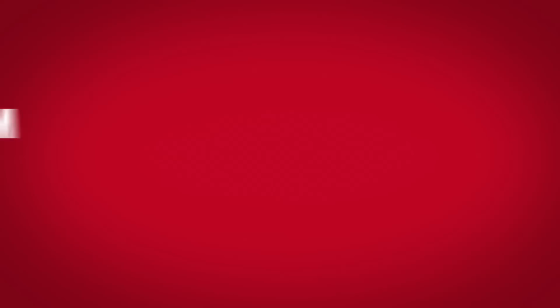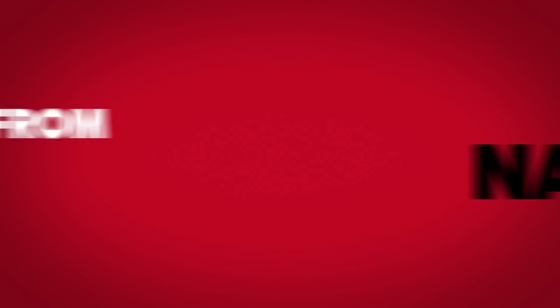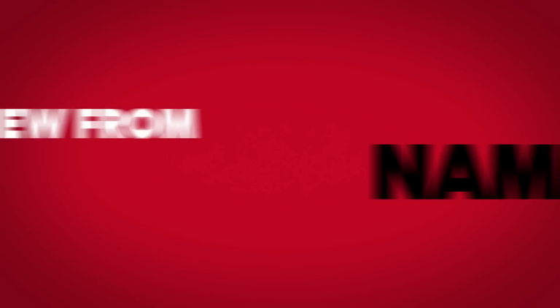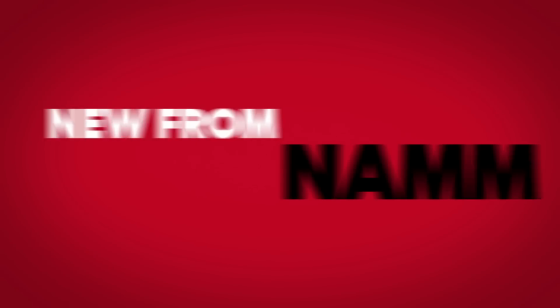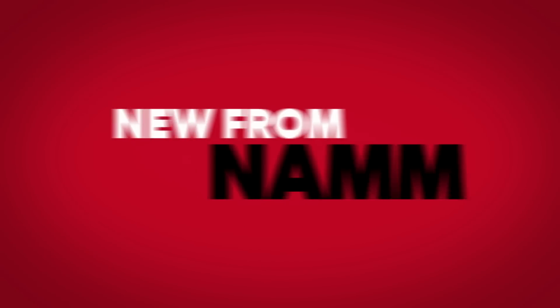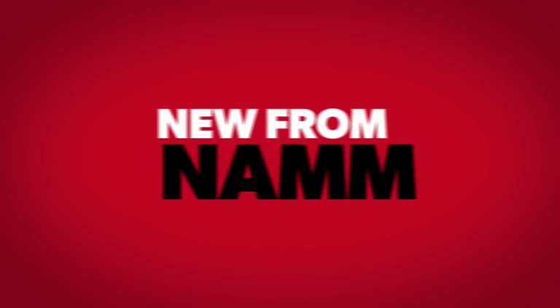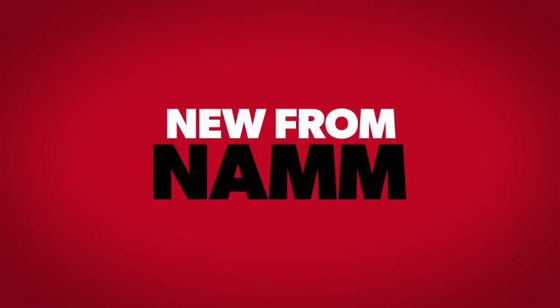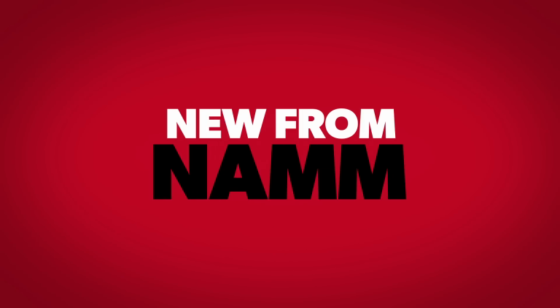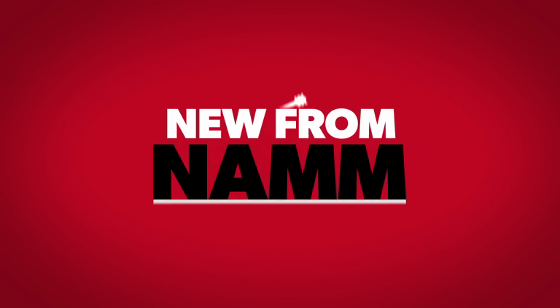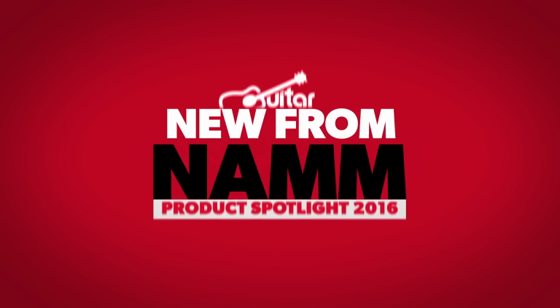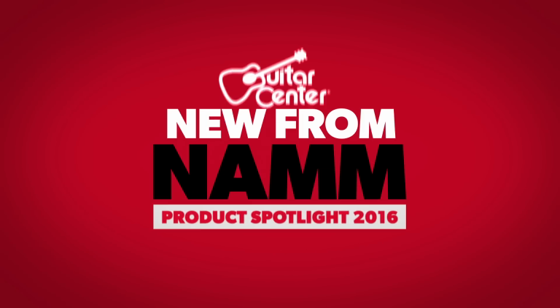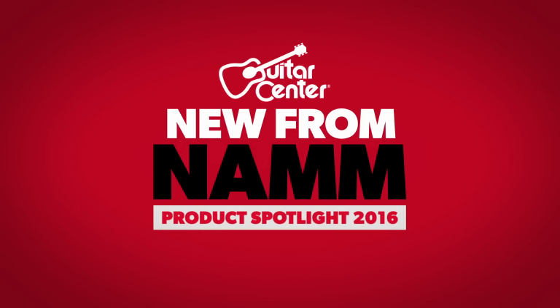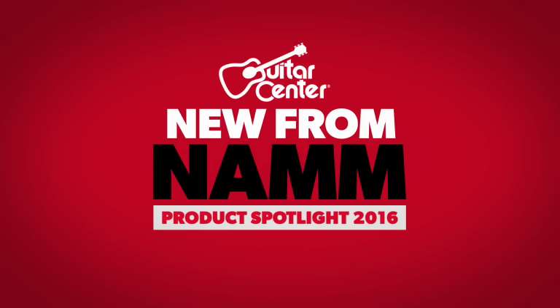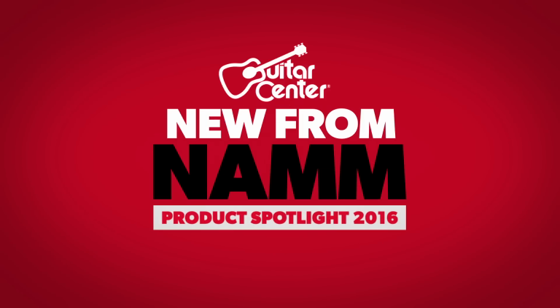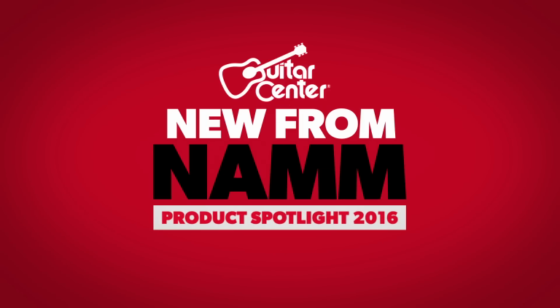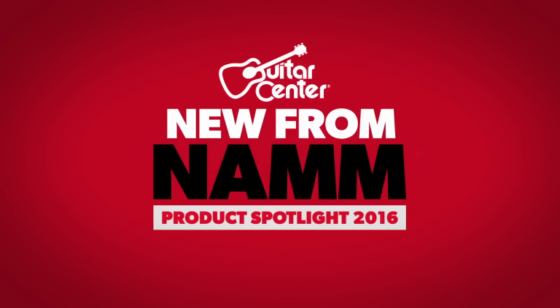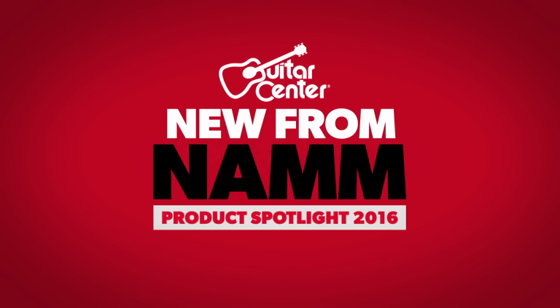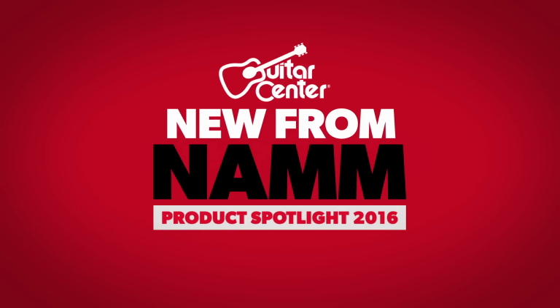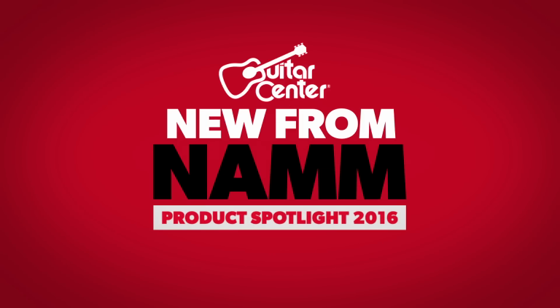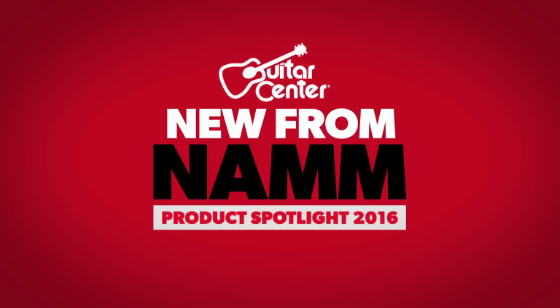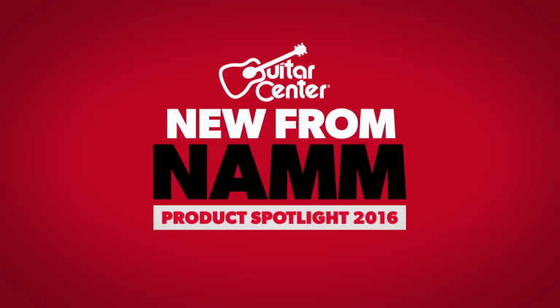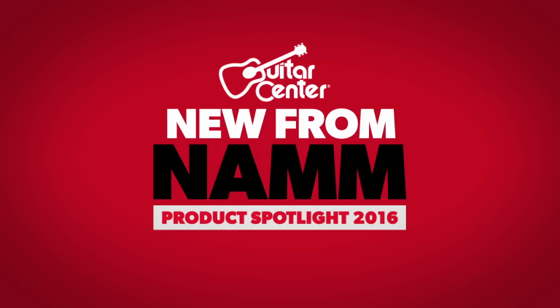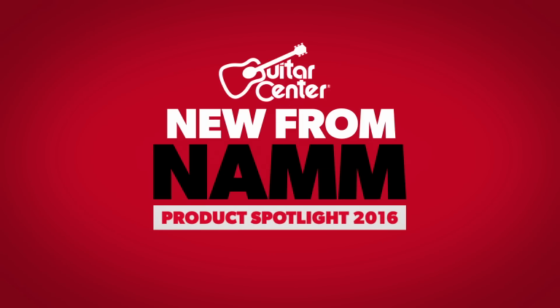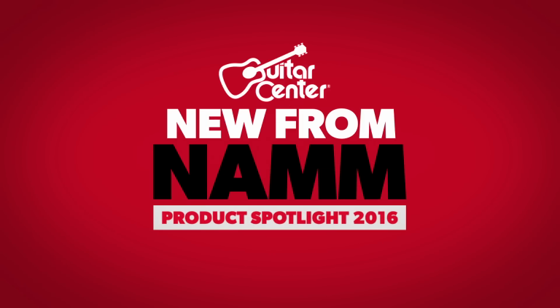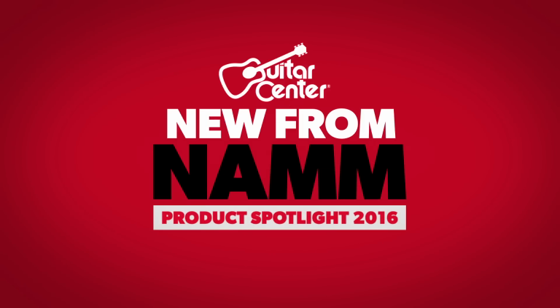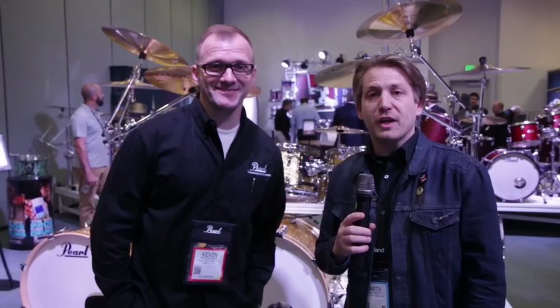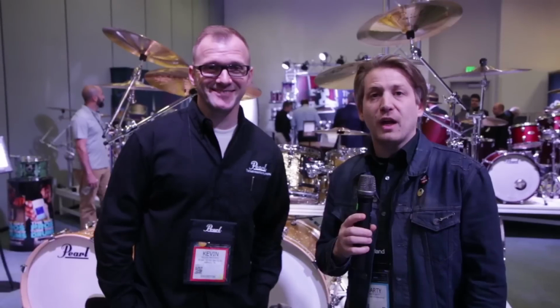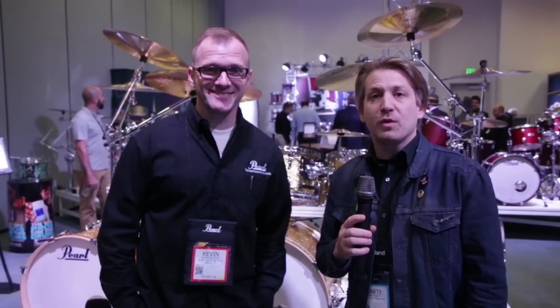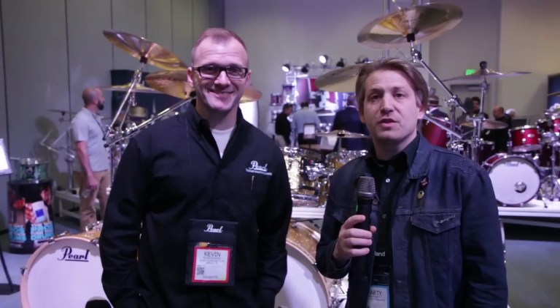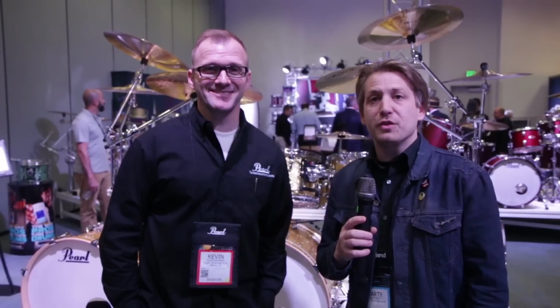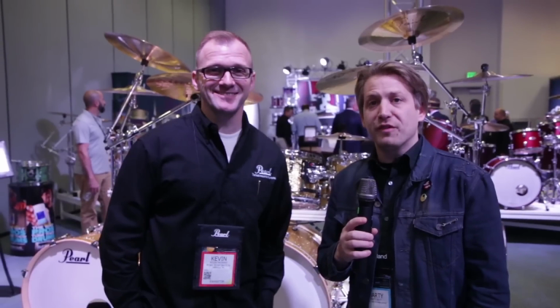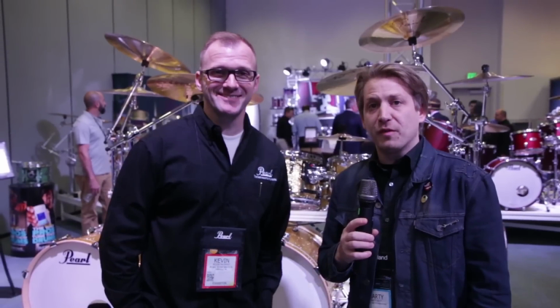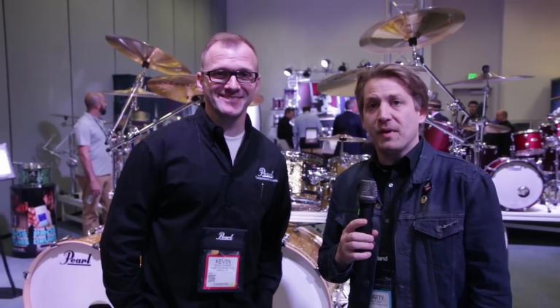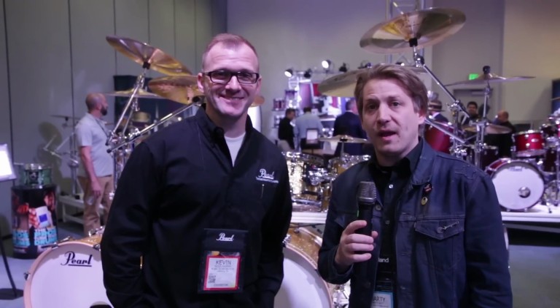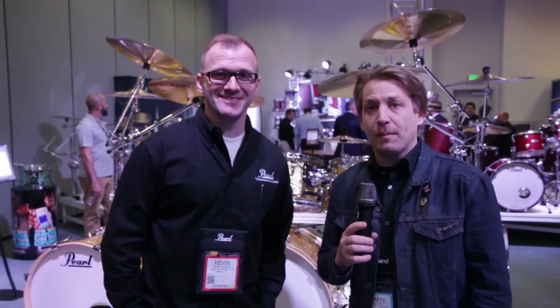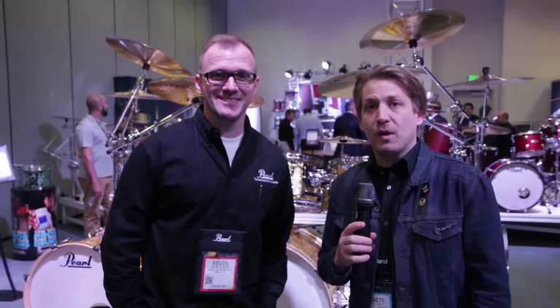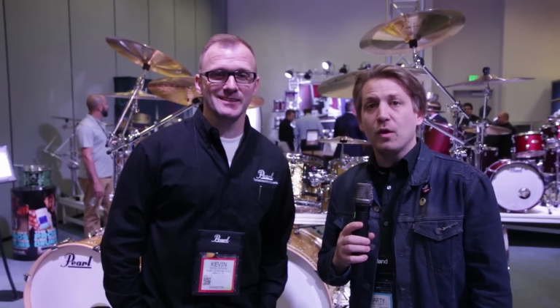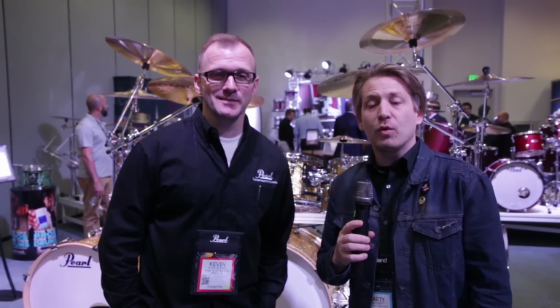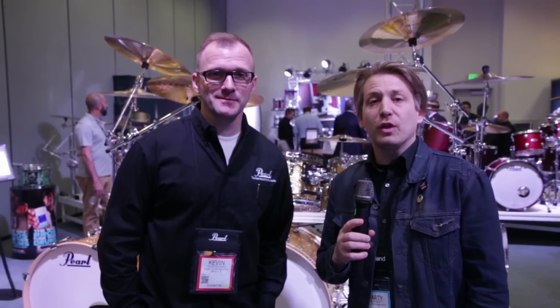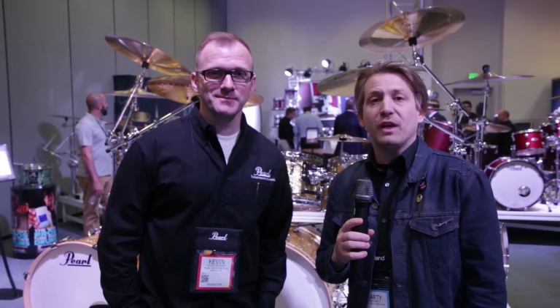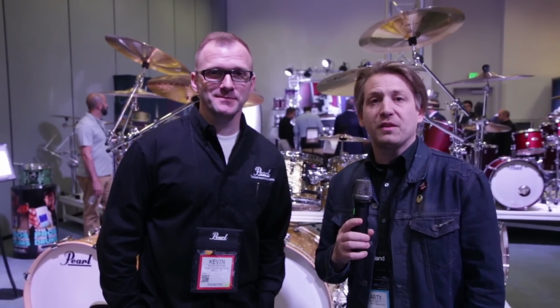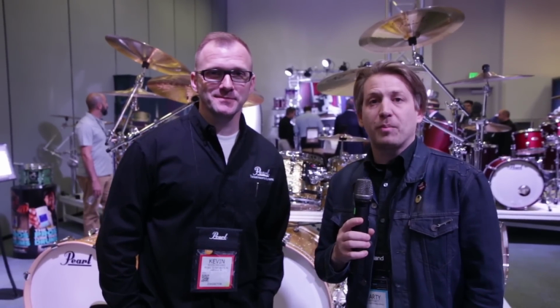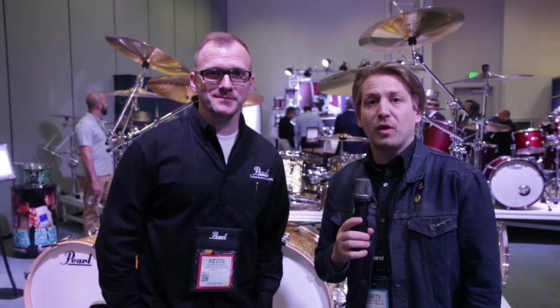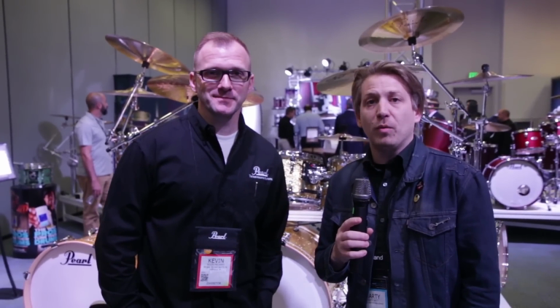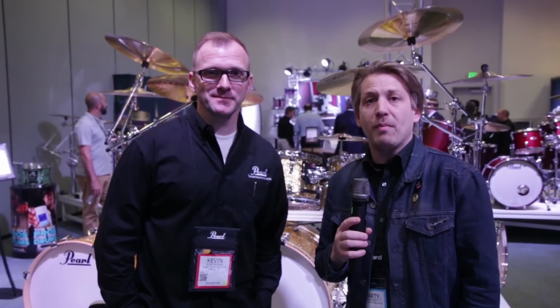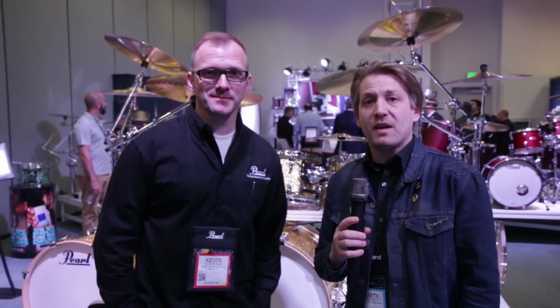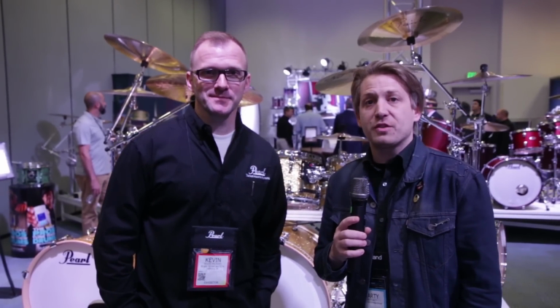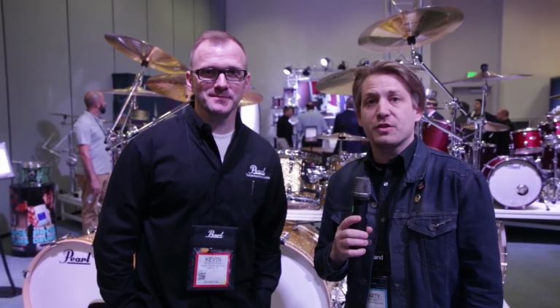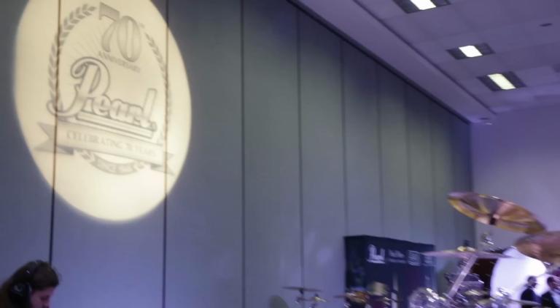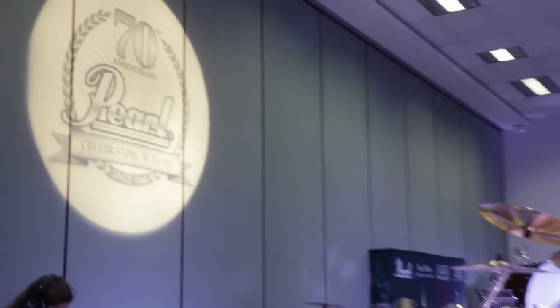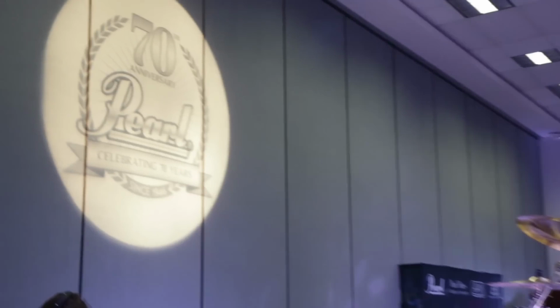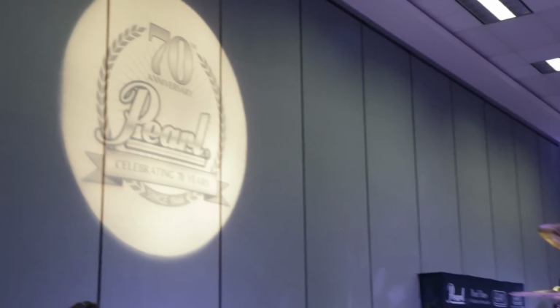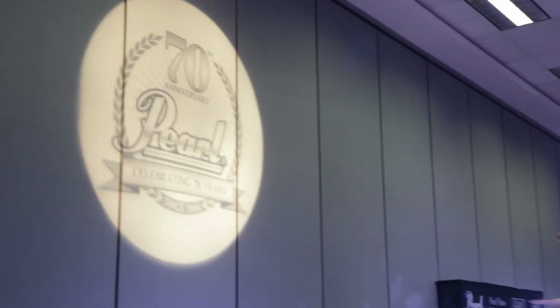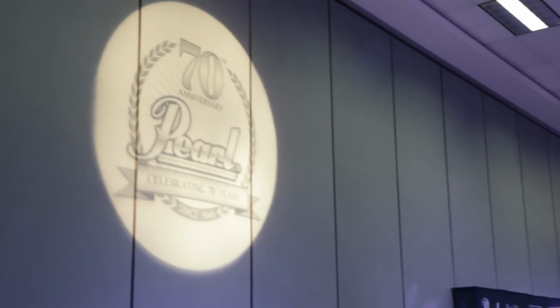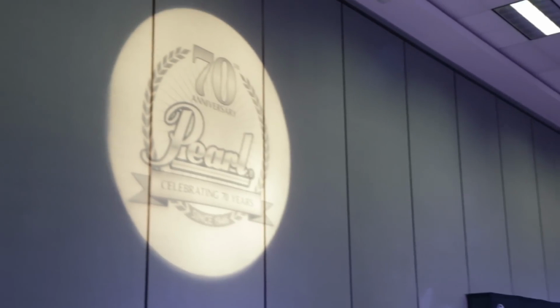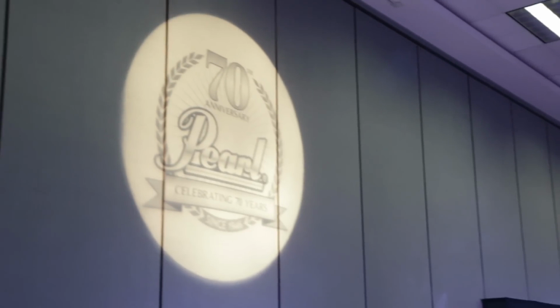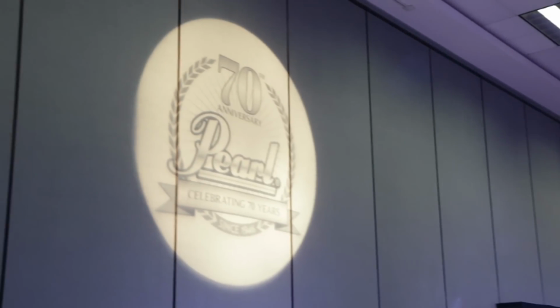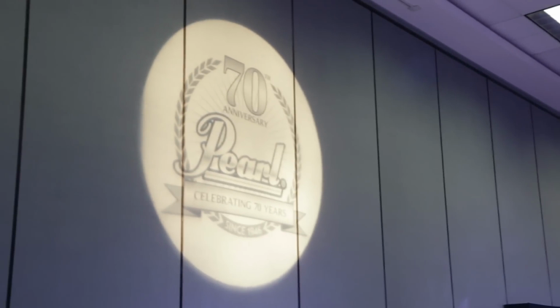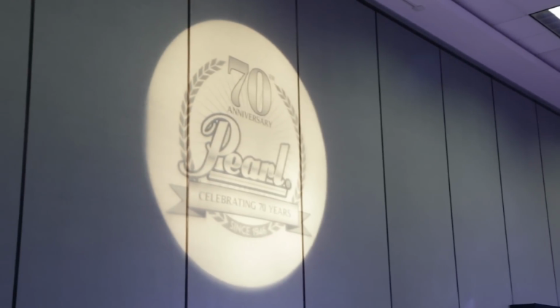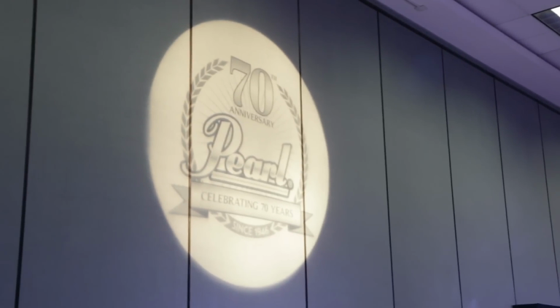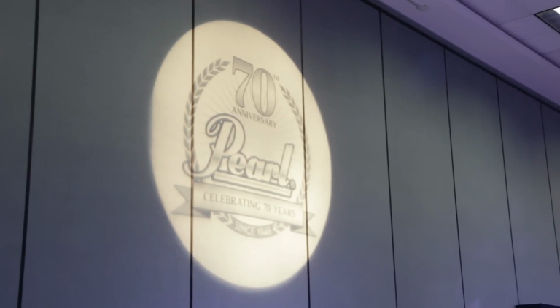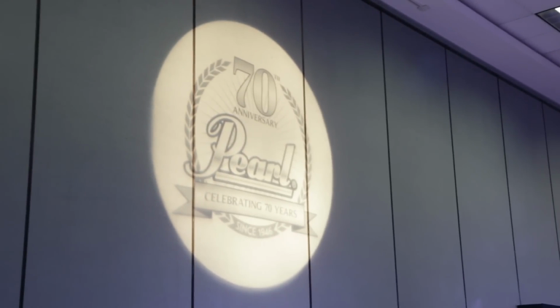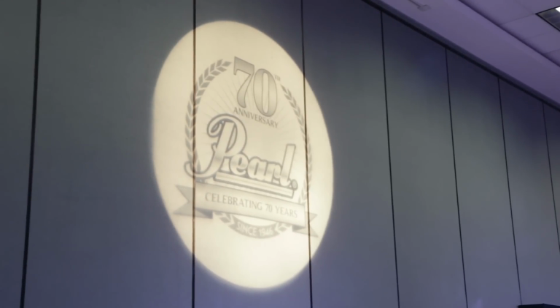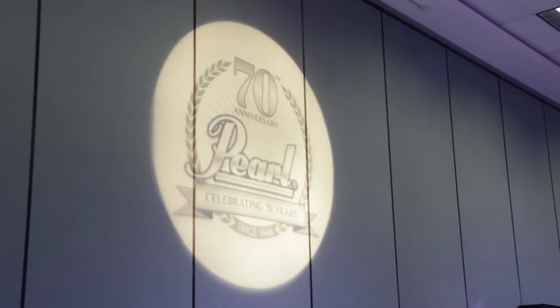Marty from Guitar Center here, talking with Kevin from Pearl, checking out what's new from NAMM. We're looking at the Pearl Master Series Drum Set. Show us what you have here.